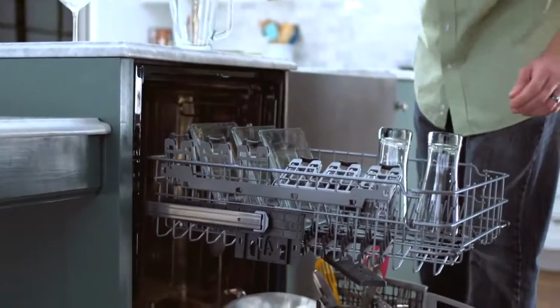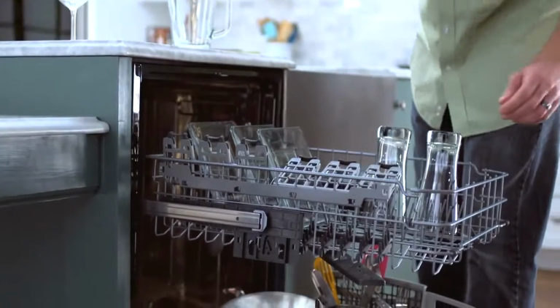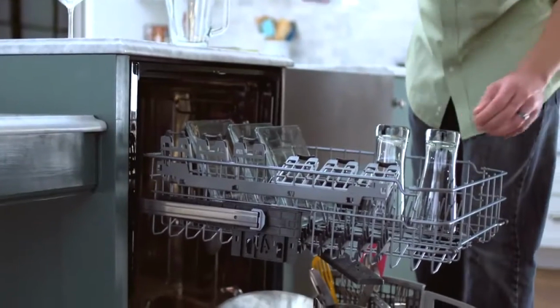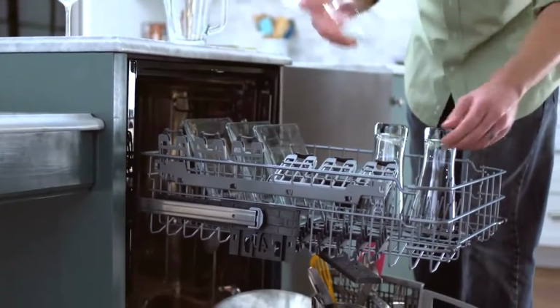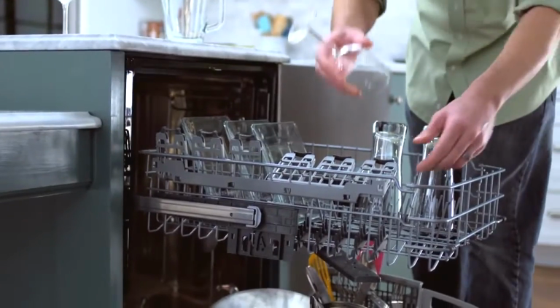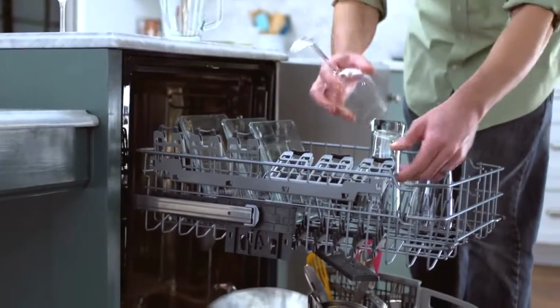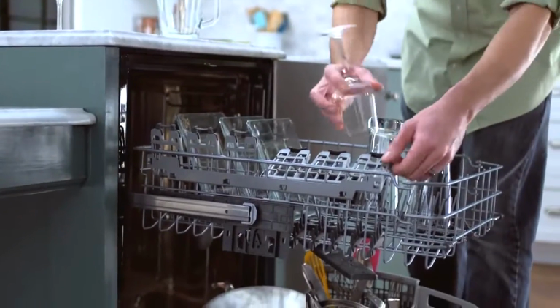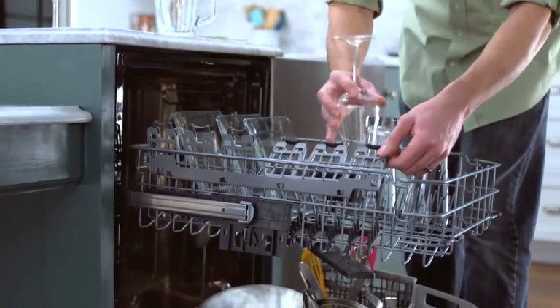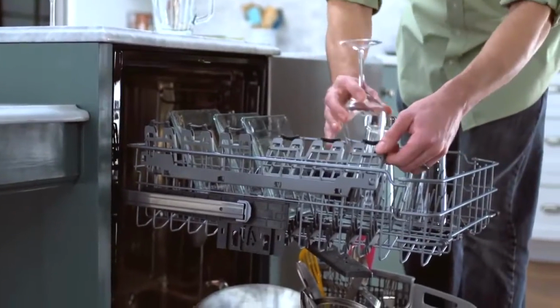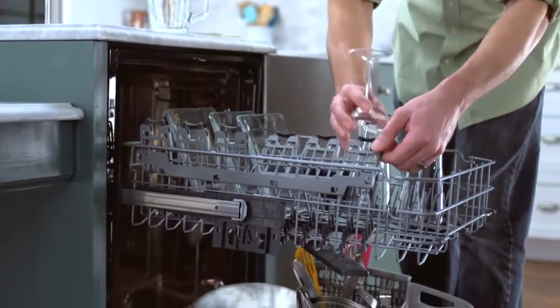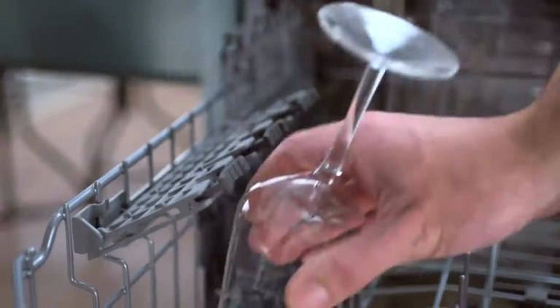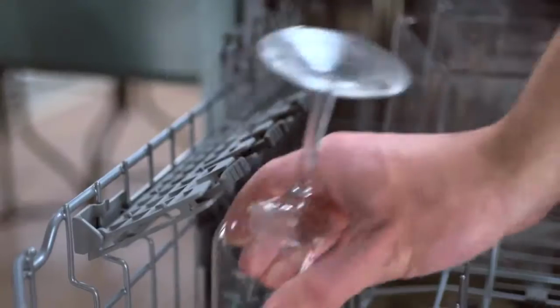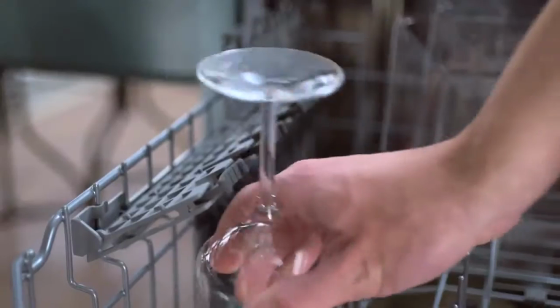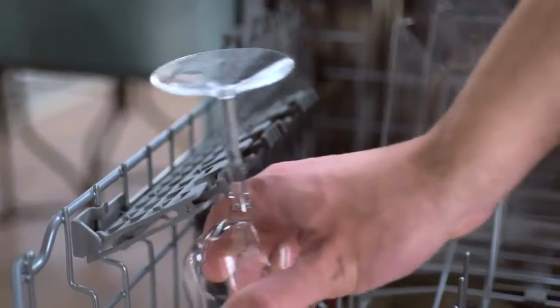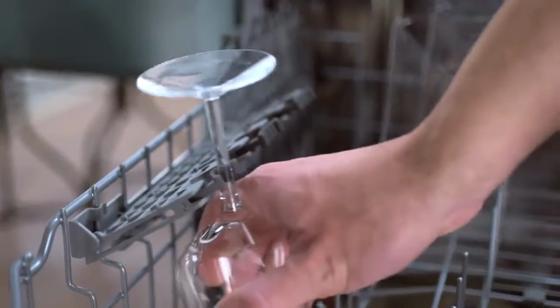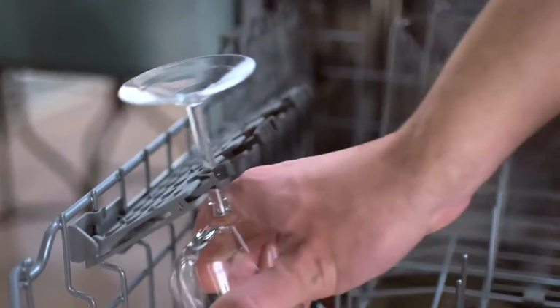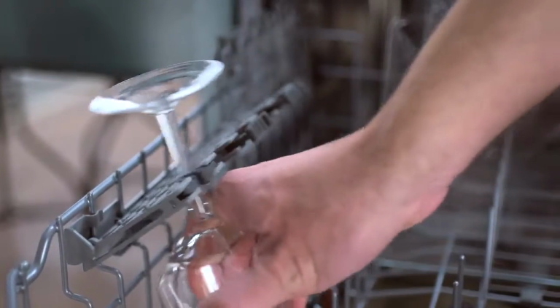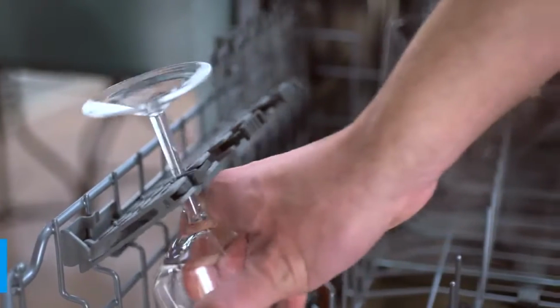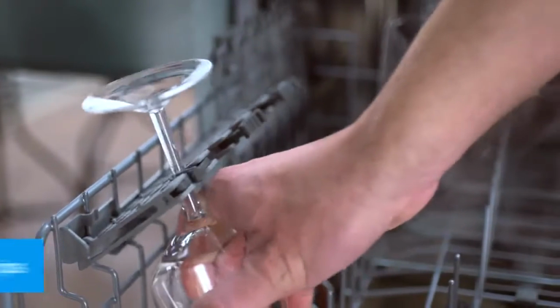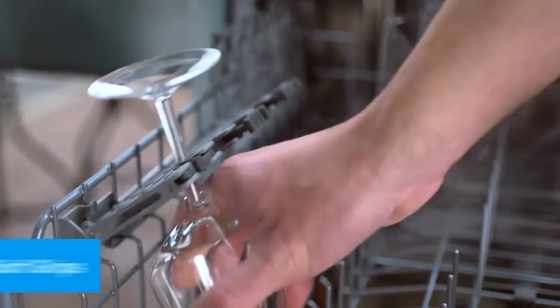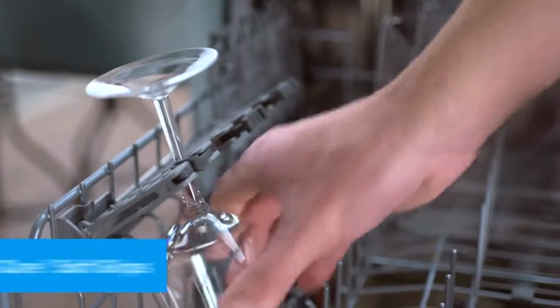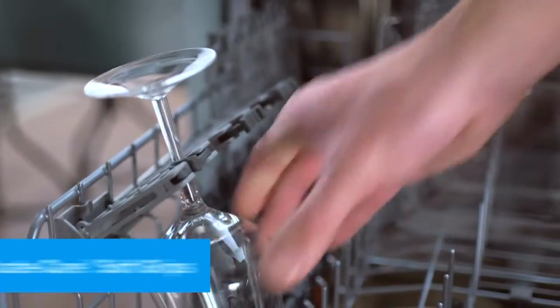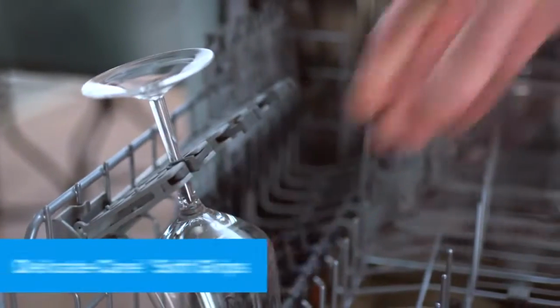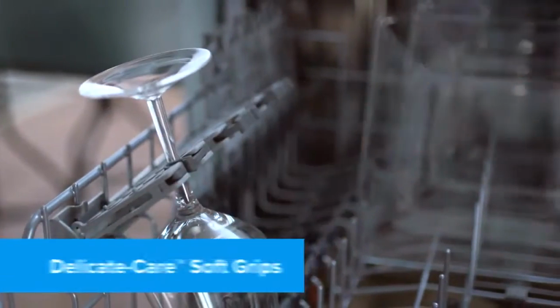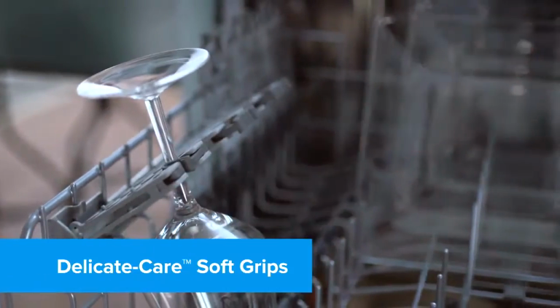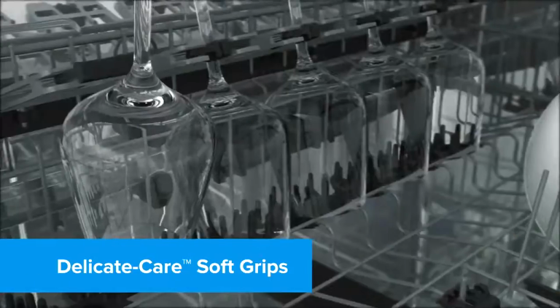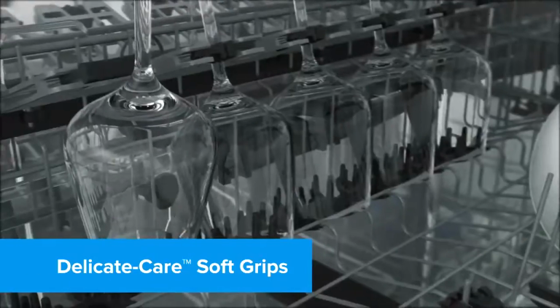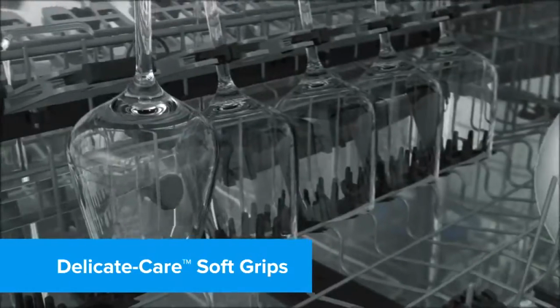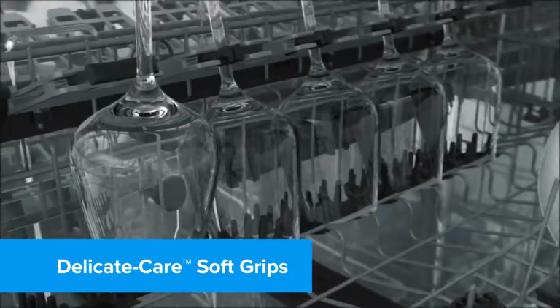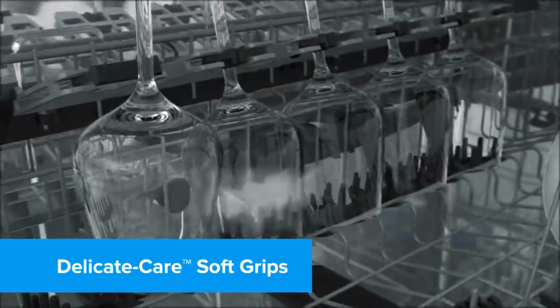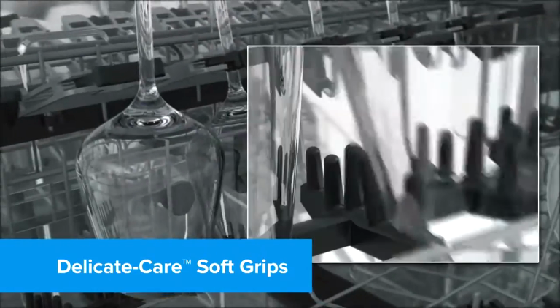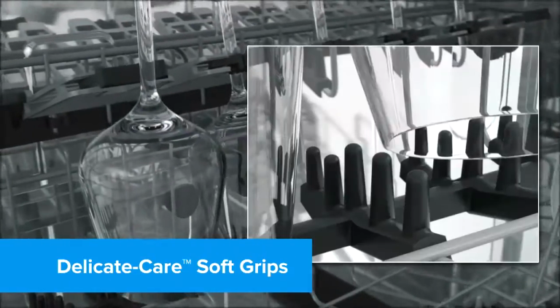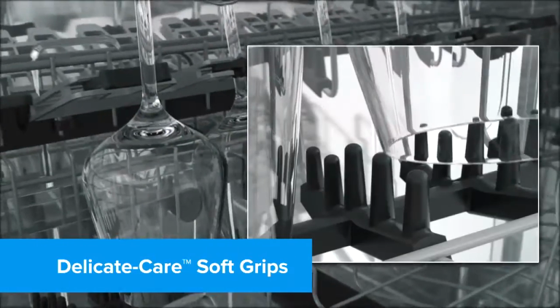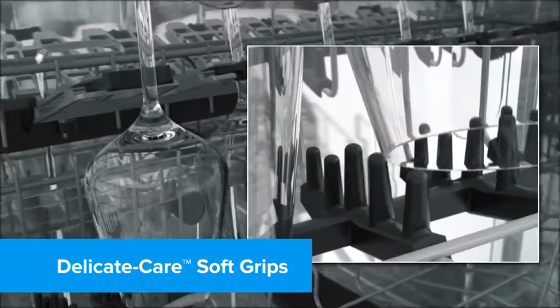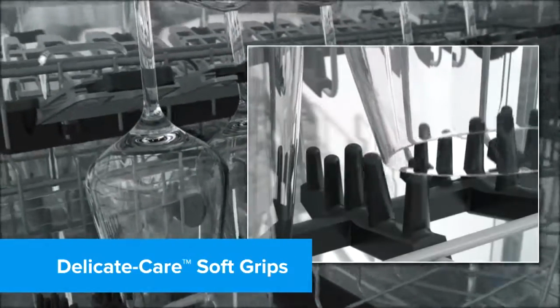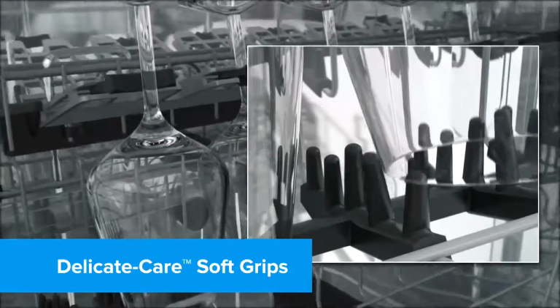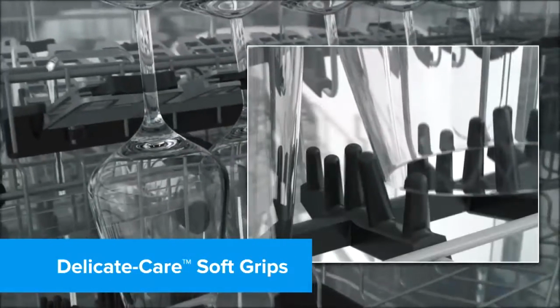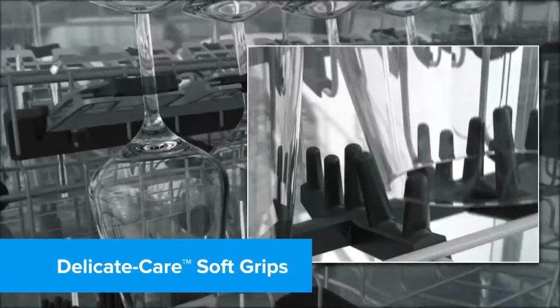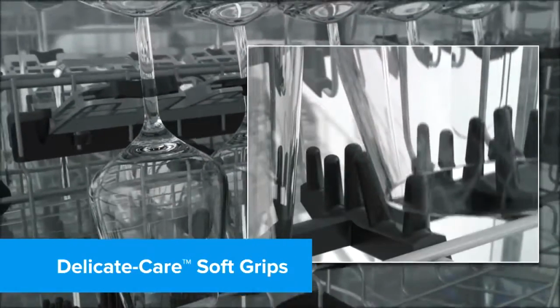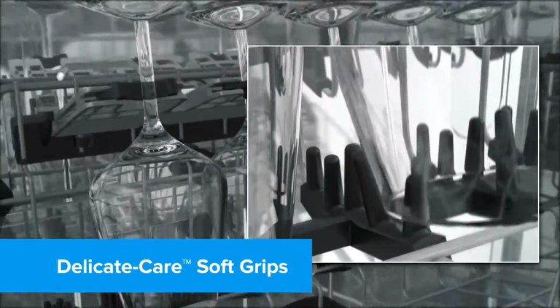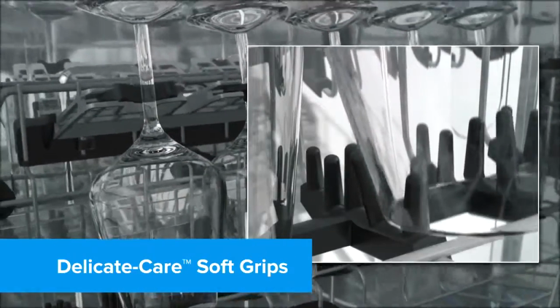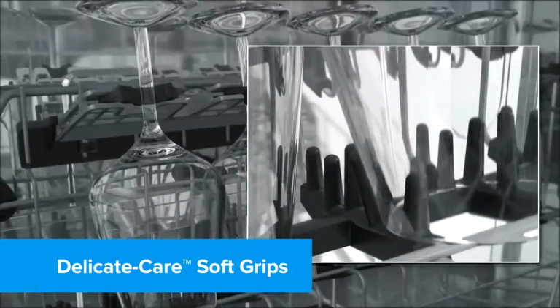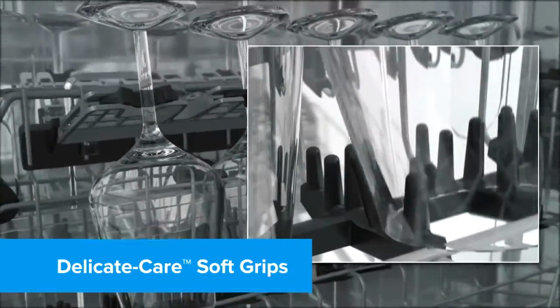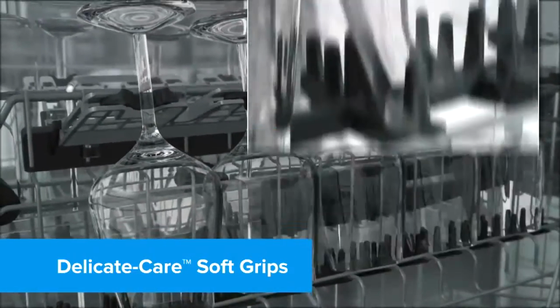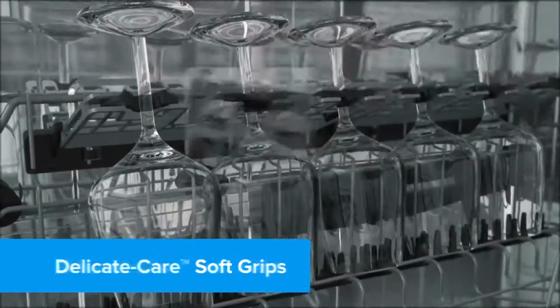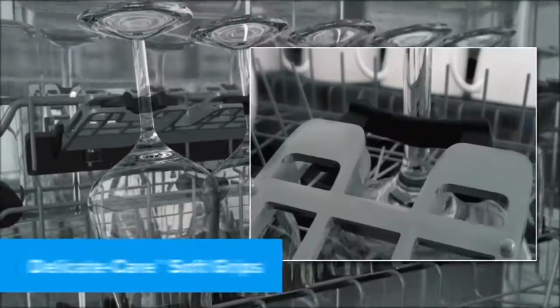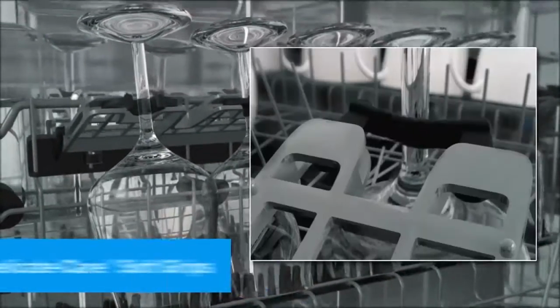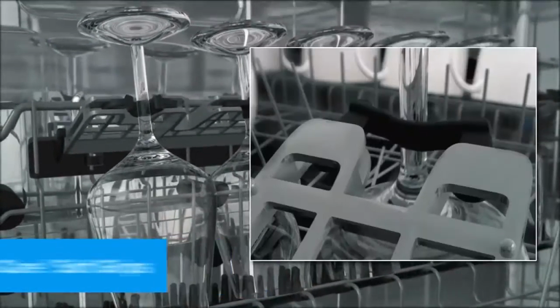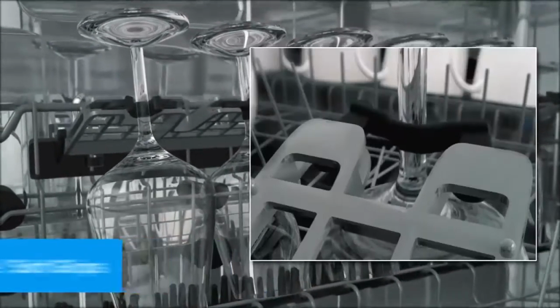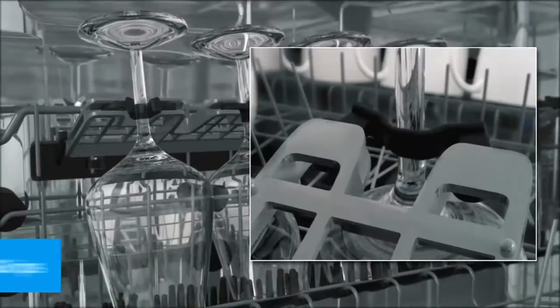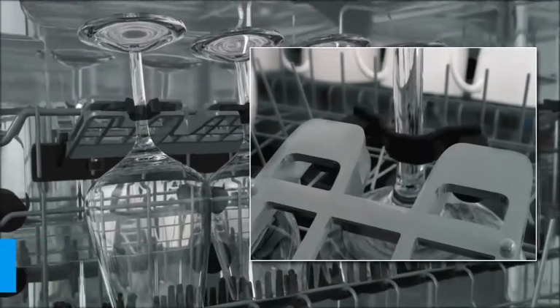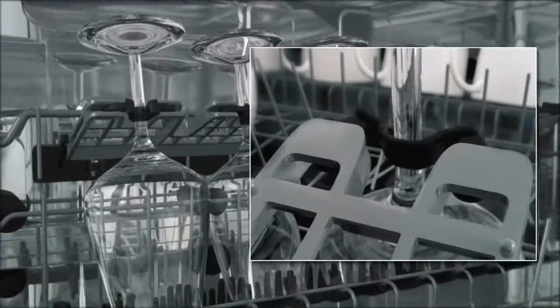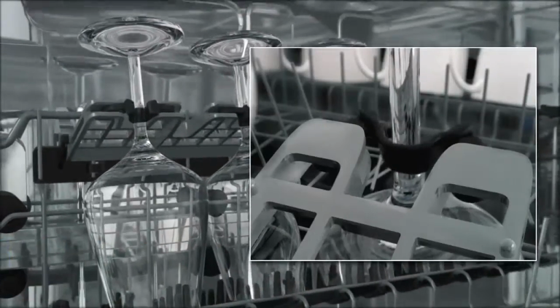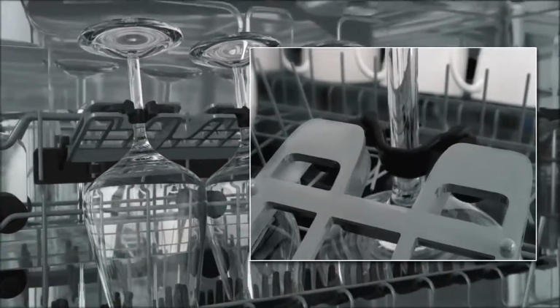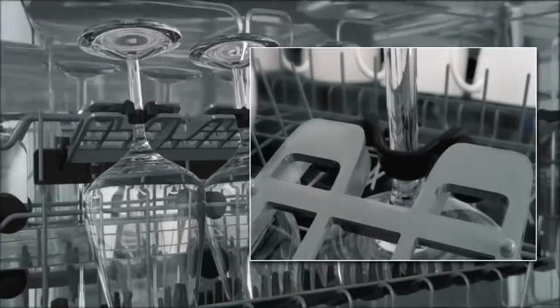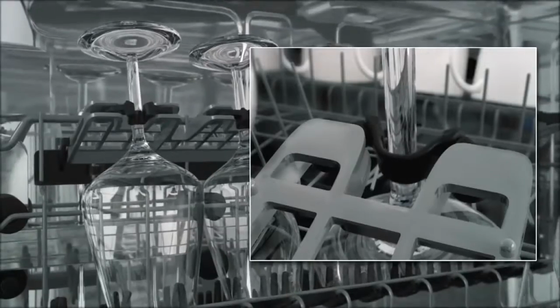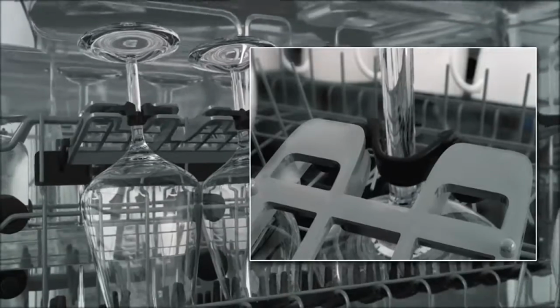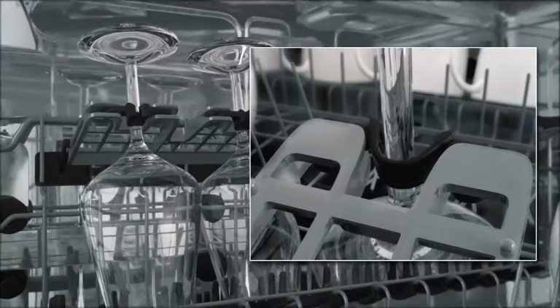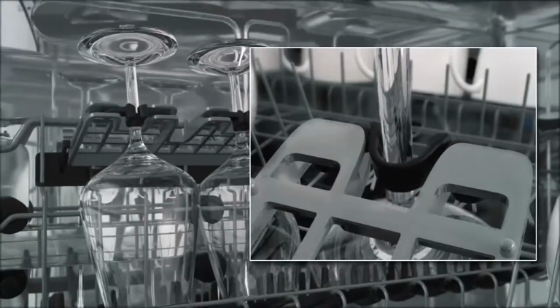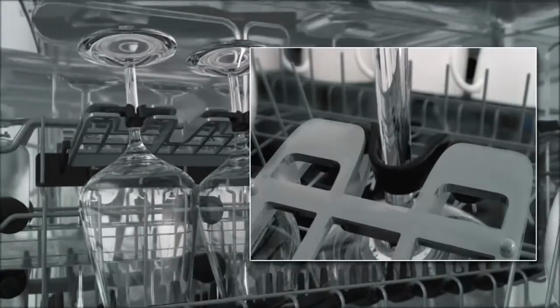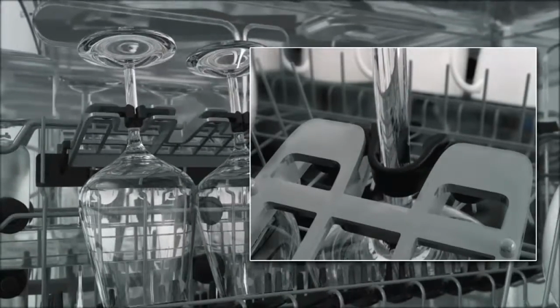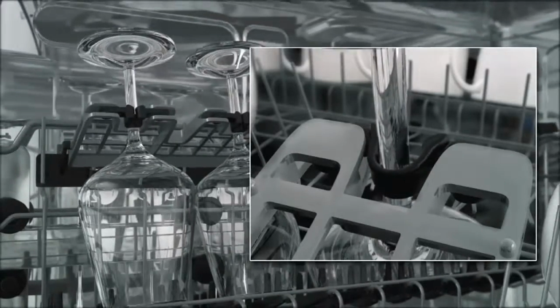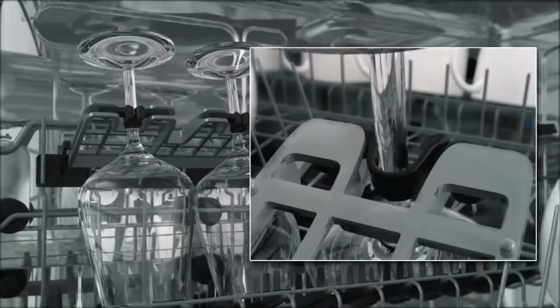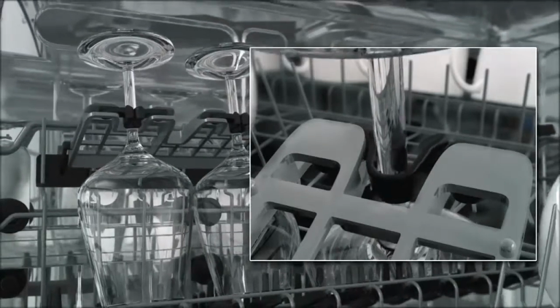No more need to hand wash your fragile dishes with our Delicate Care Soft Grips. Your fragile dishes are secure in the dishwasher with soft rubber grips.